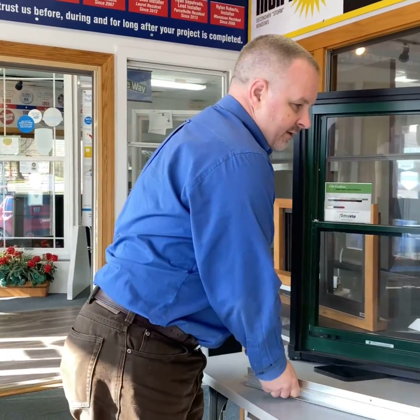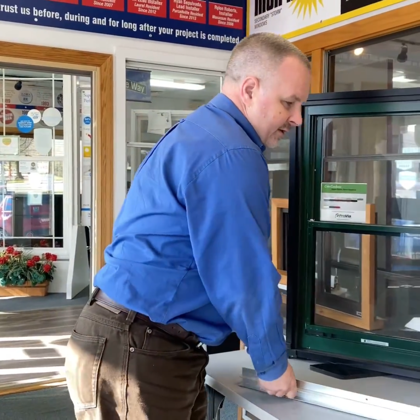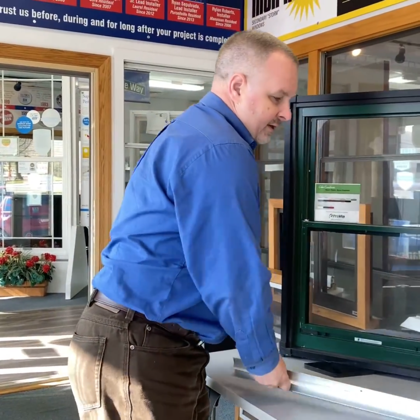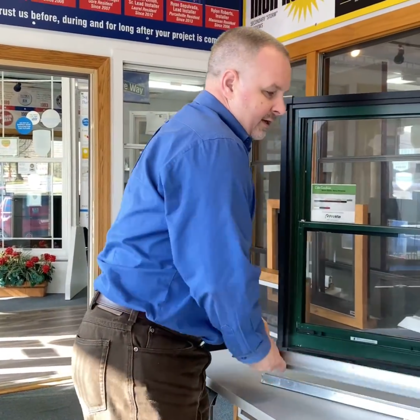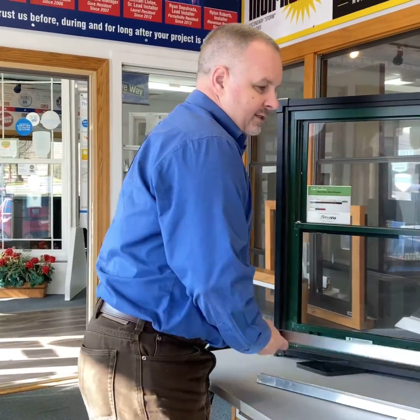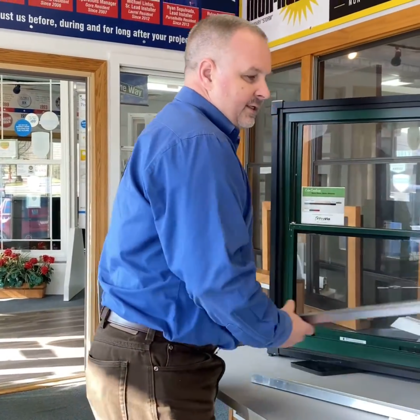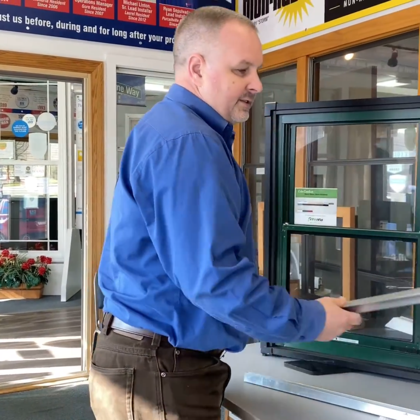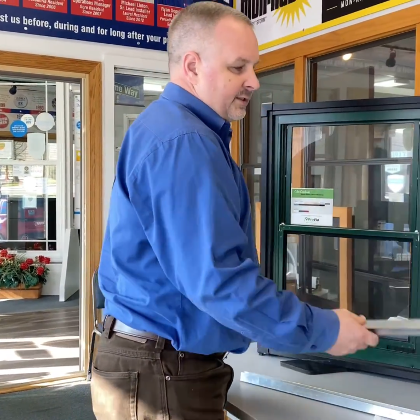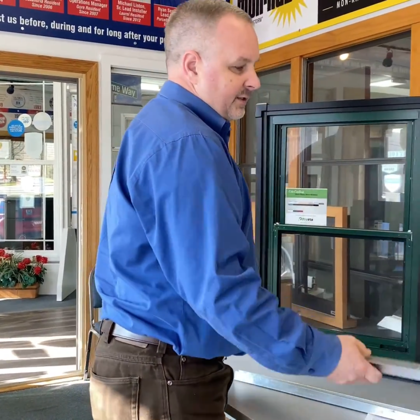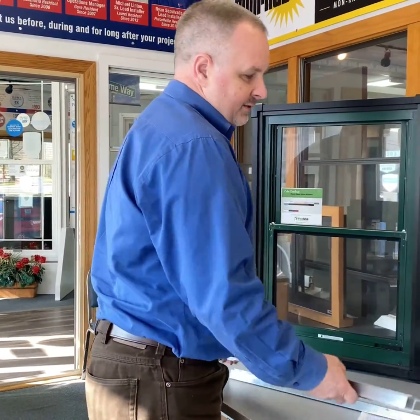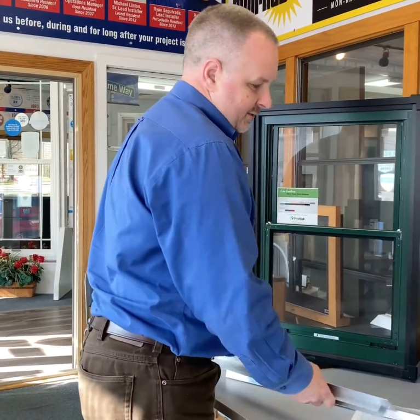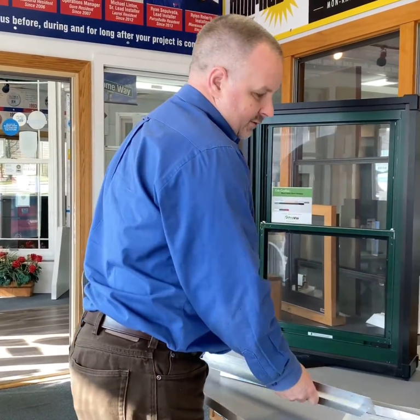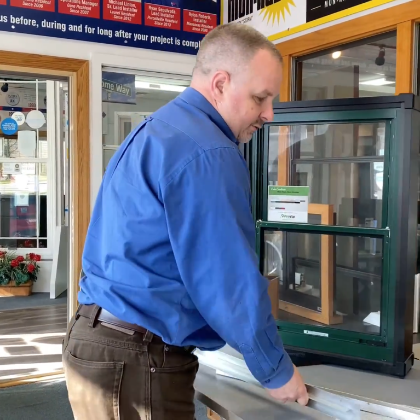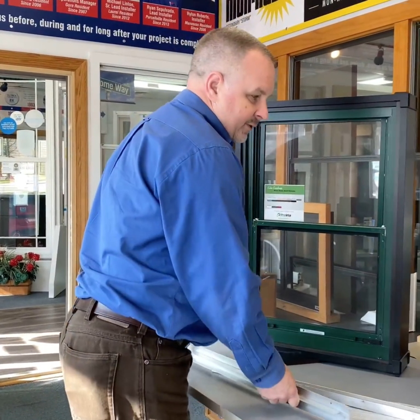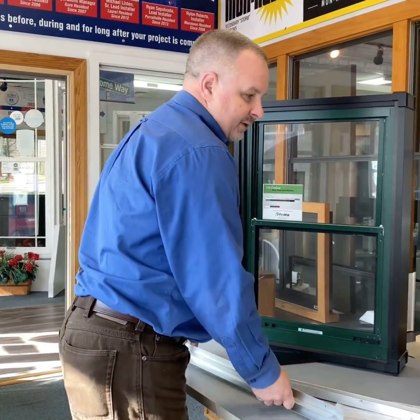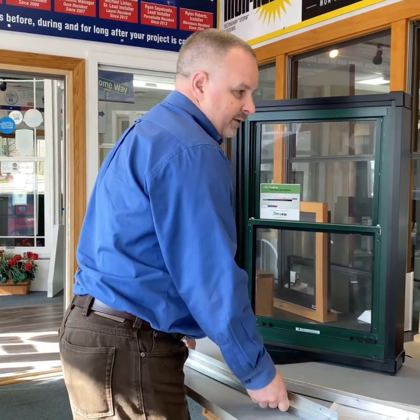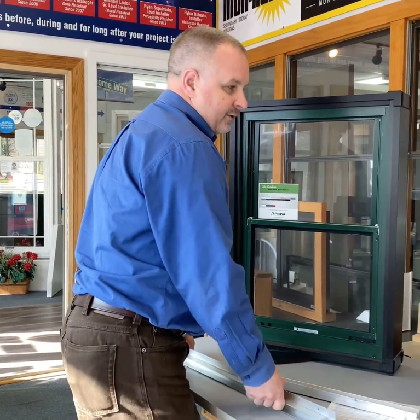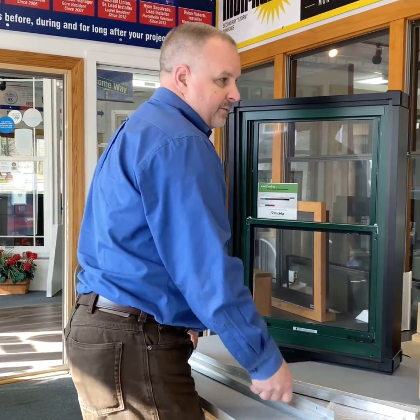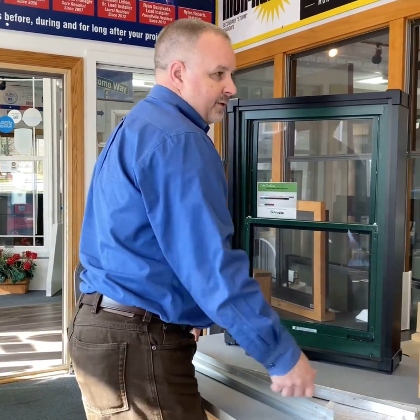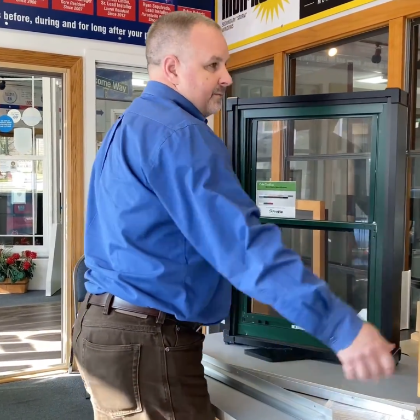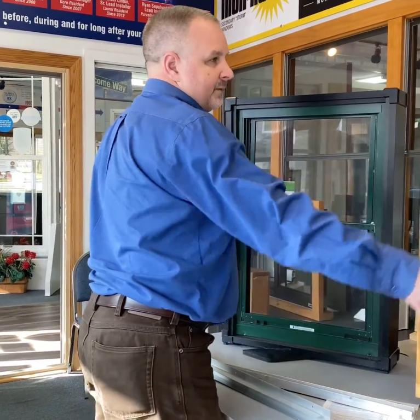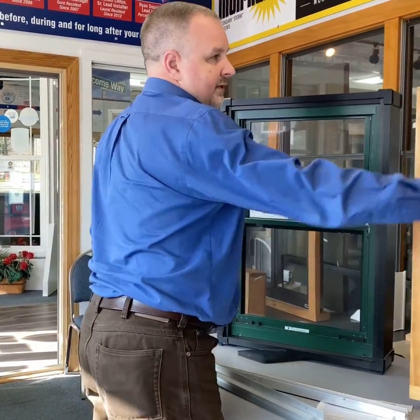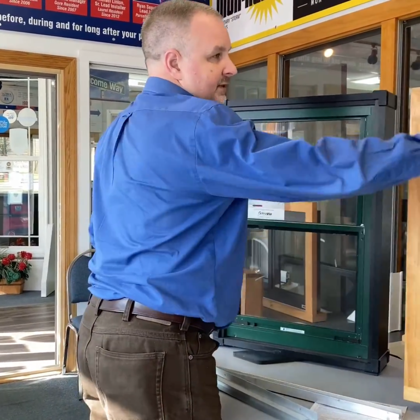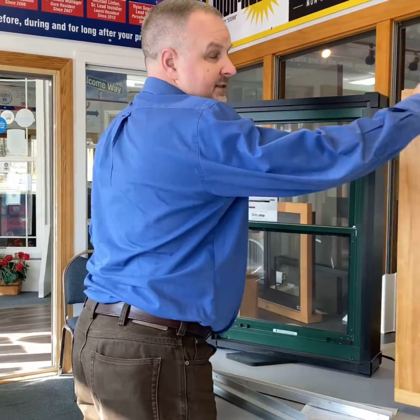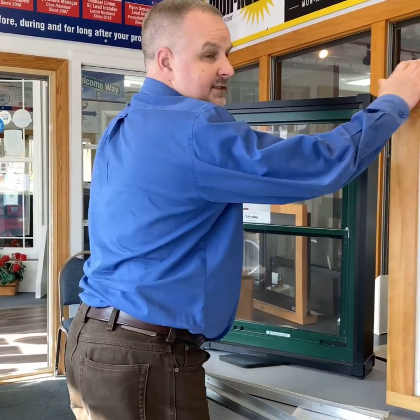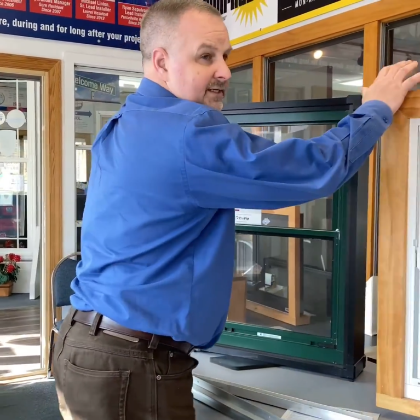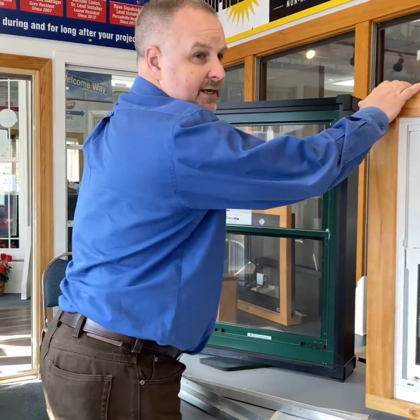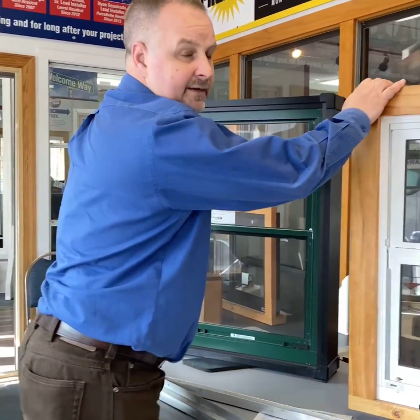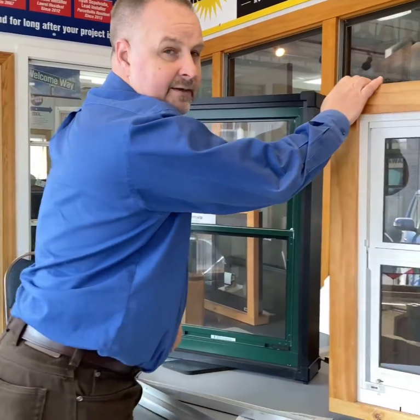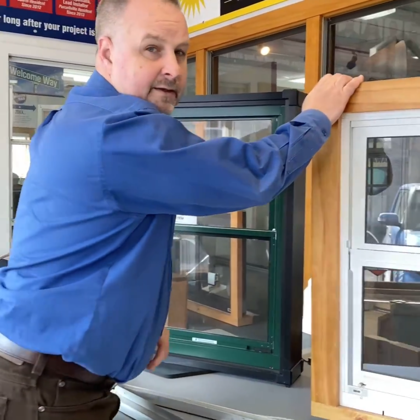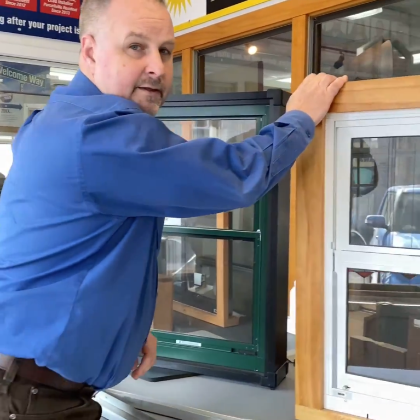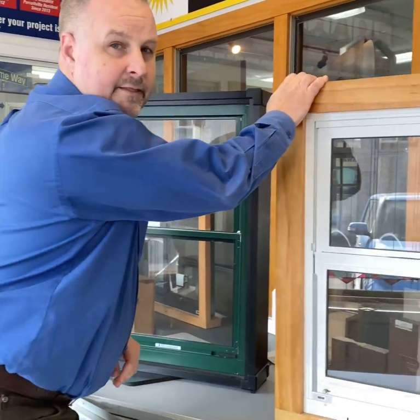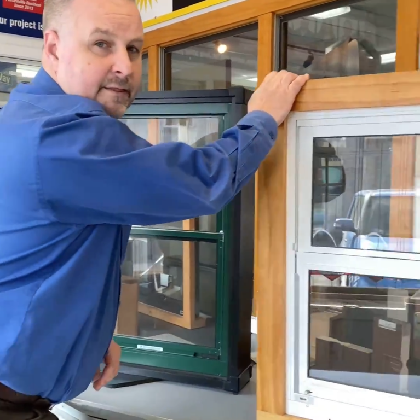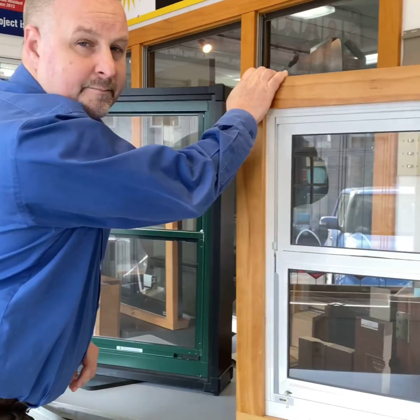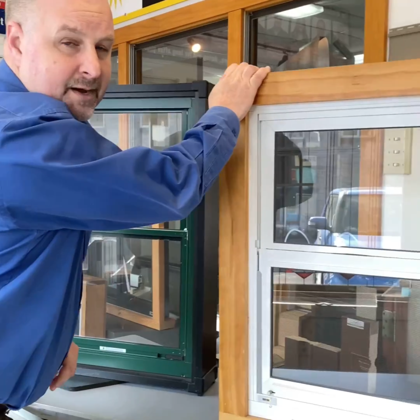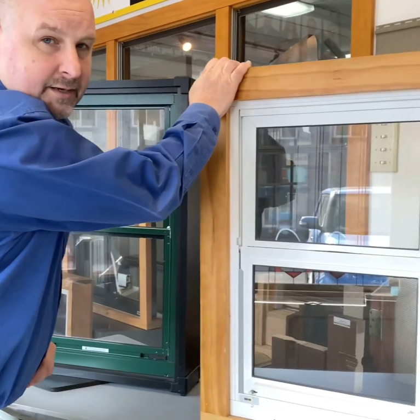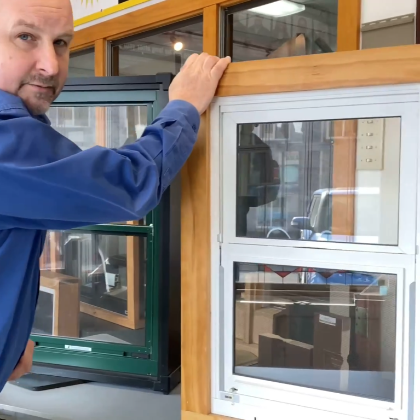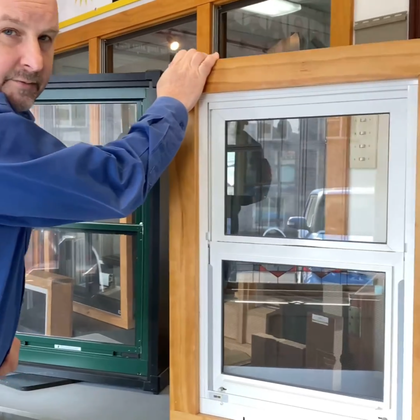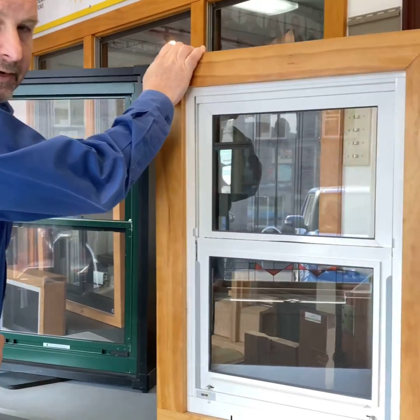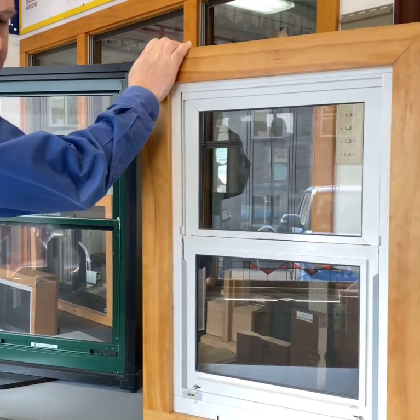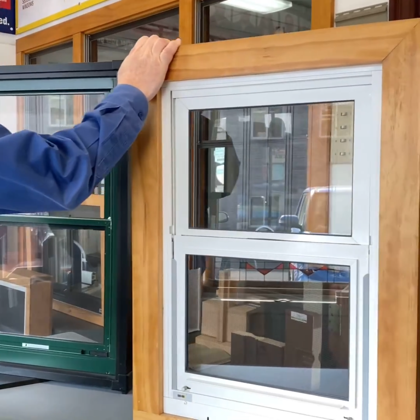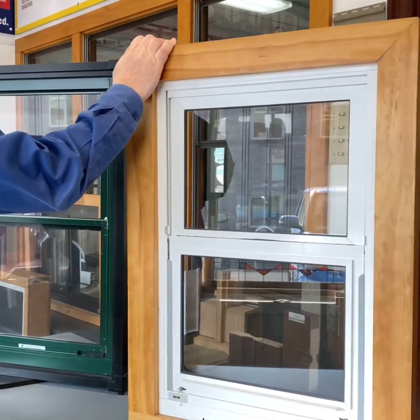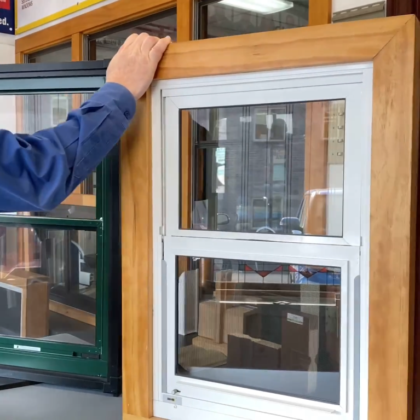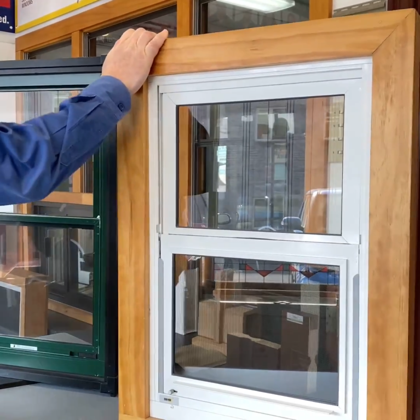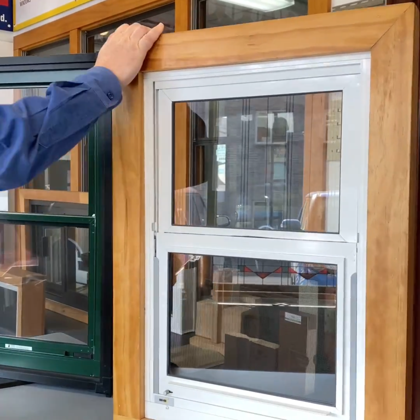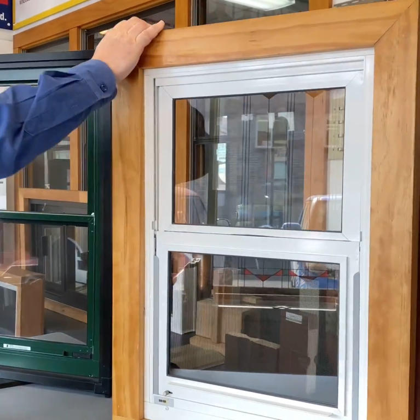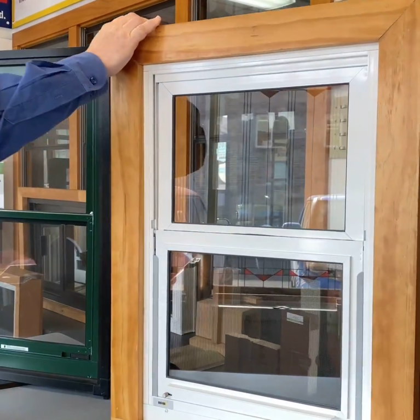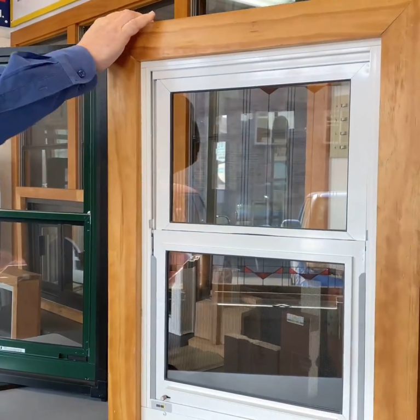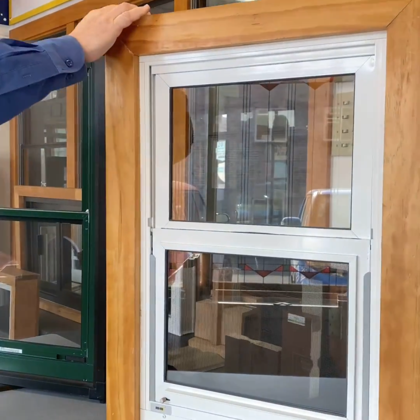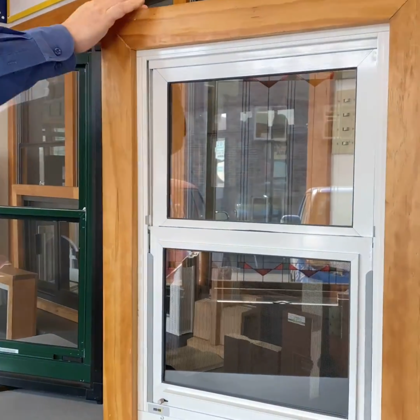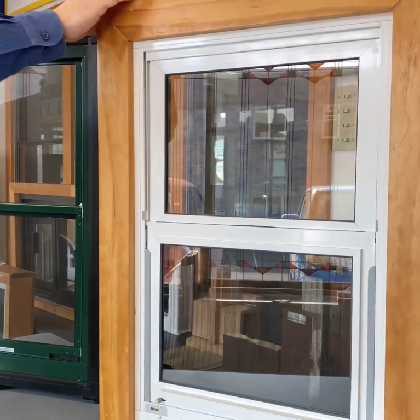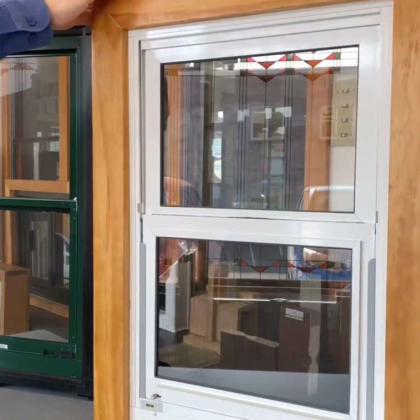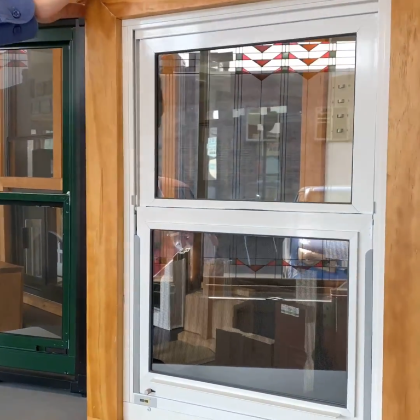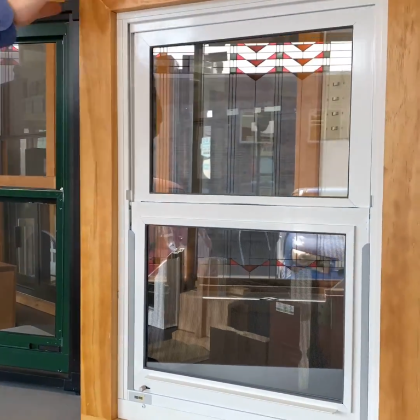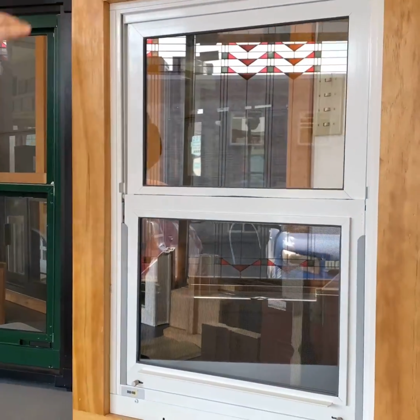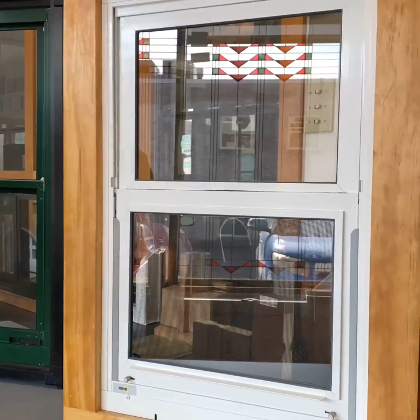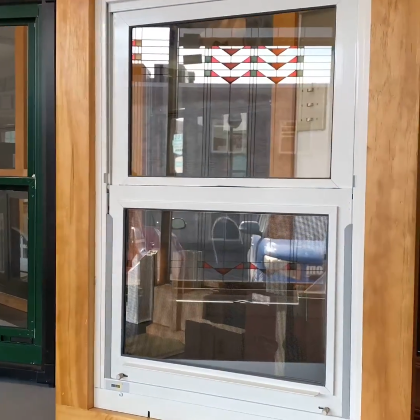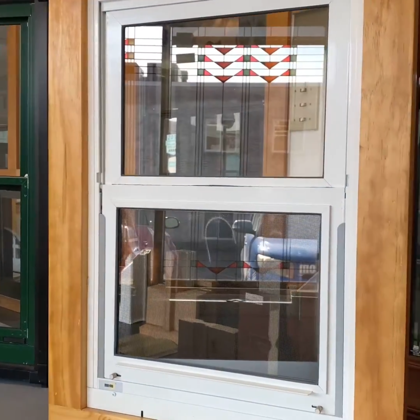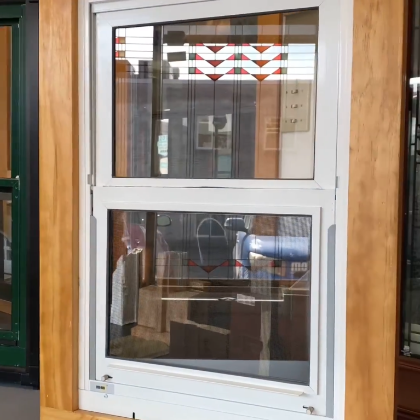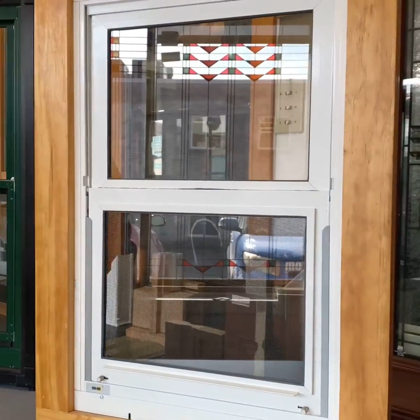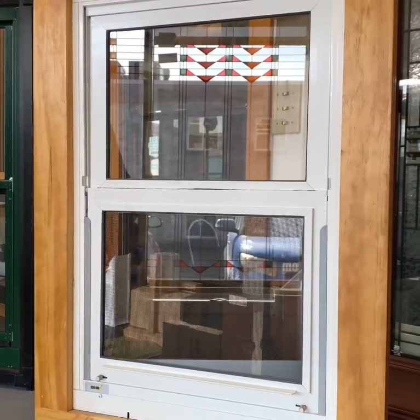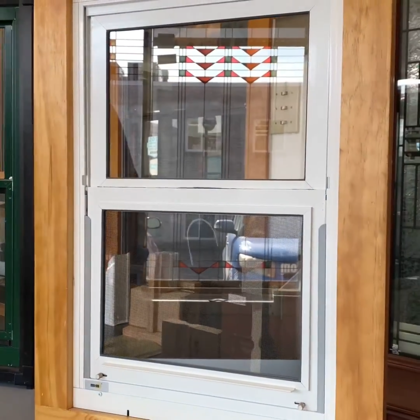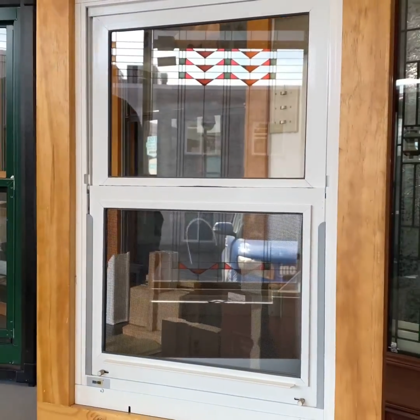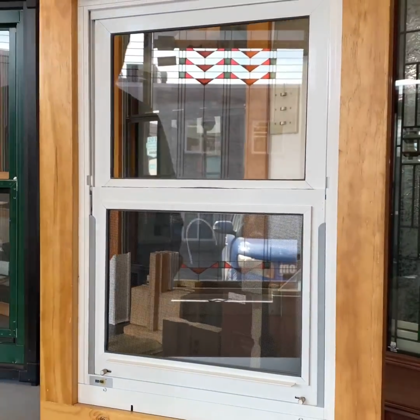T6 new billet aluminum is inside the Monray high-performance storm window.